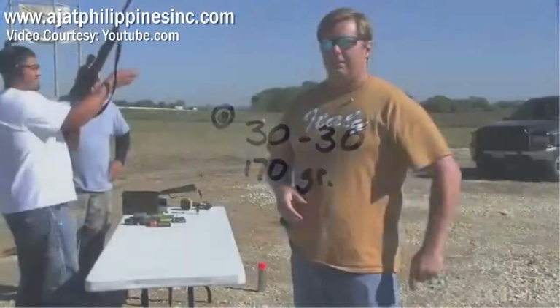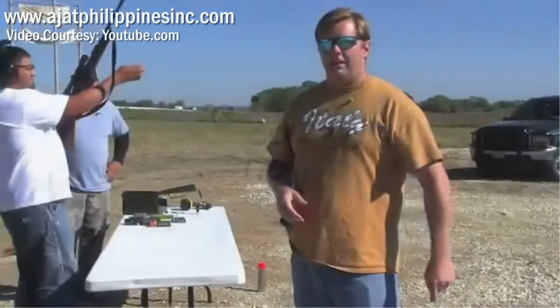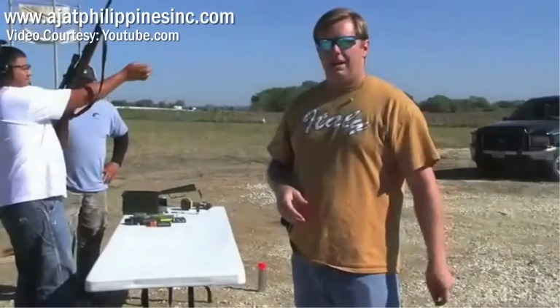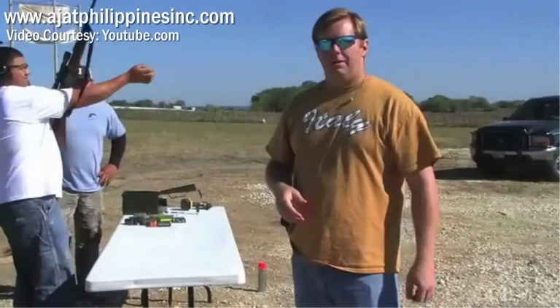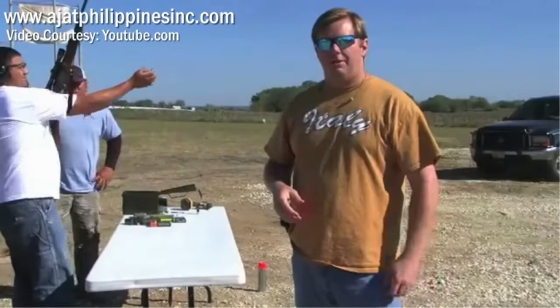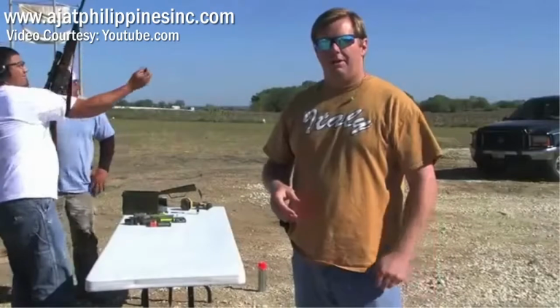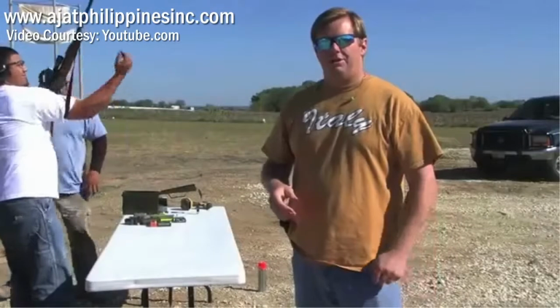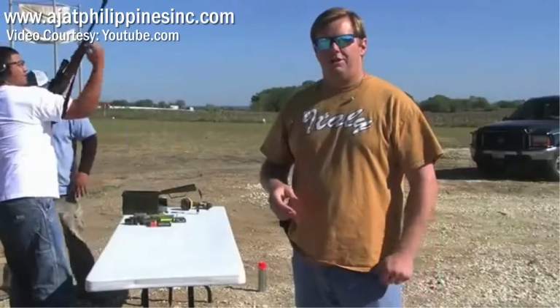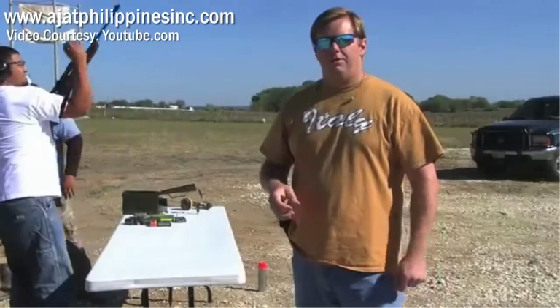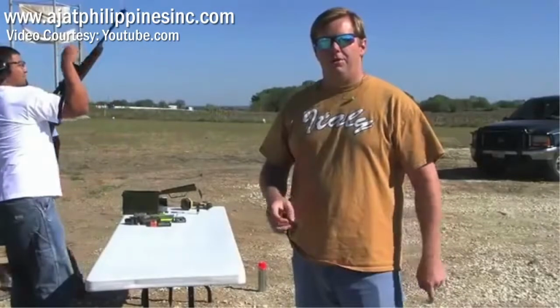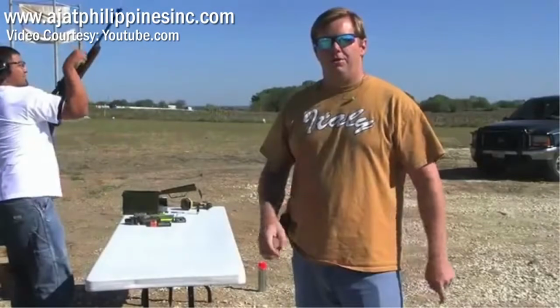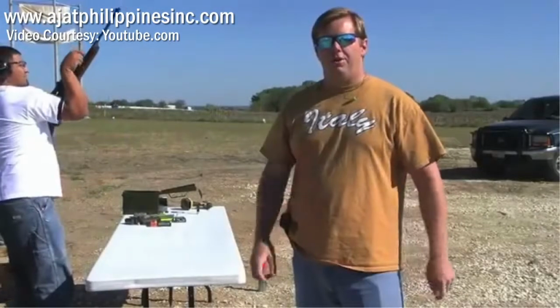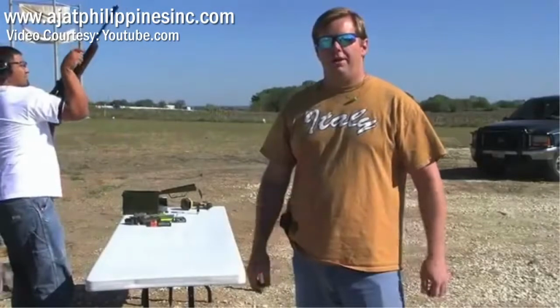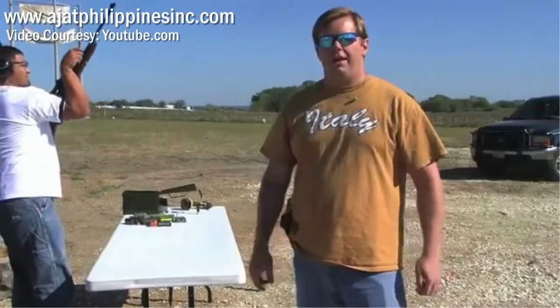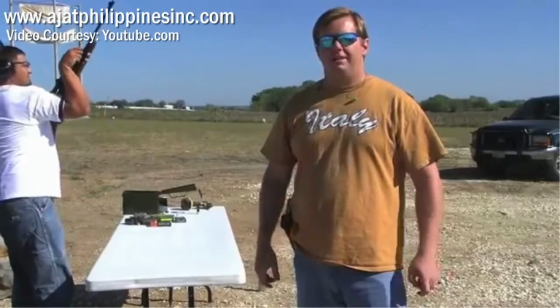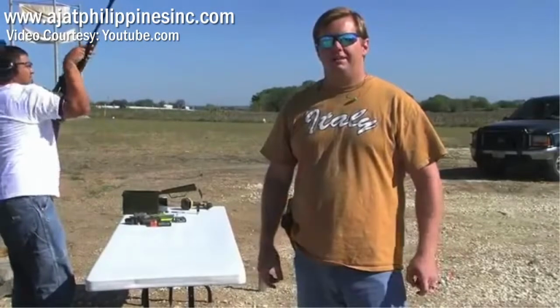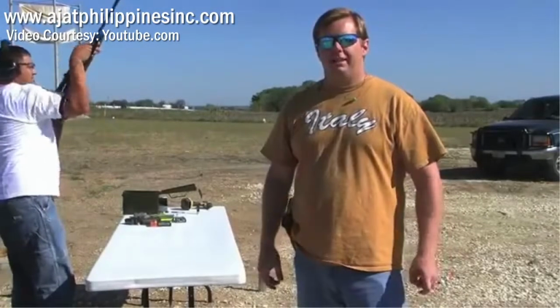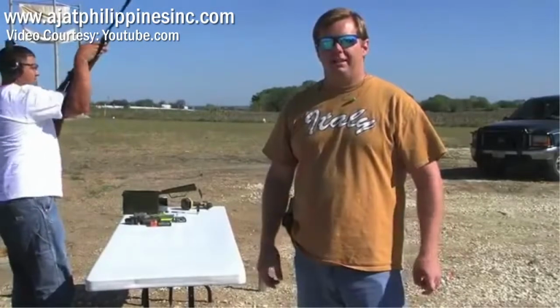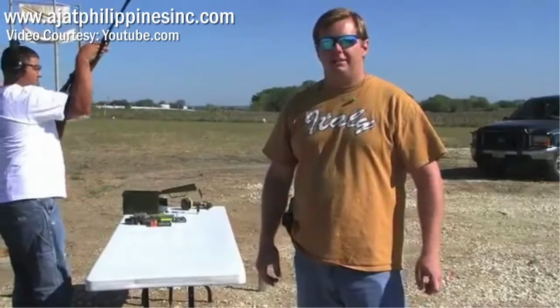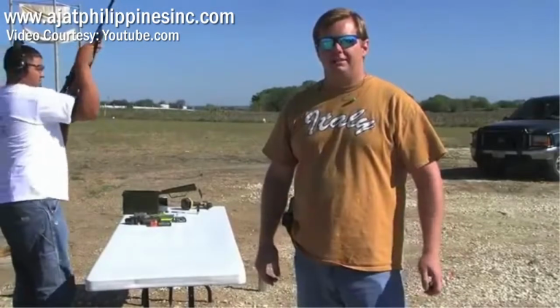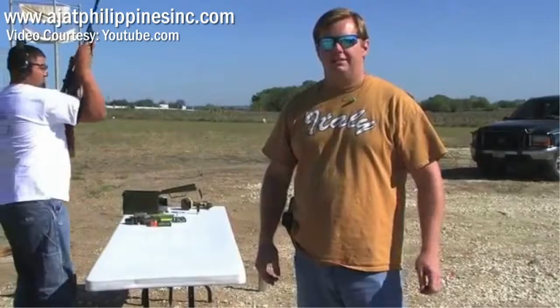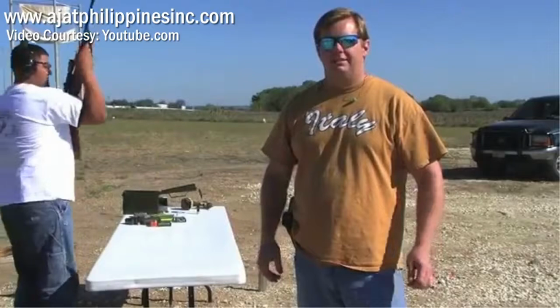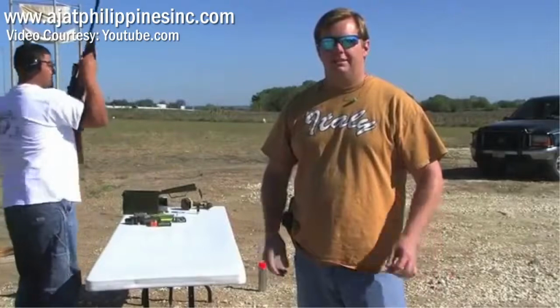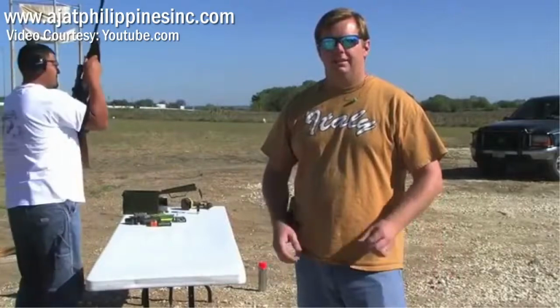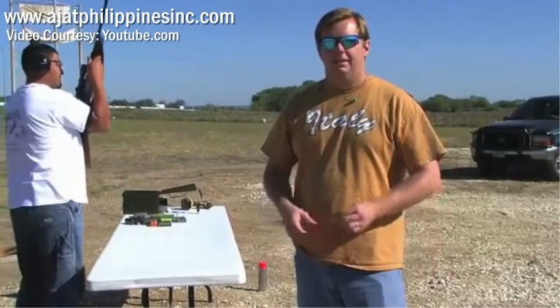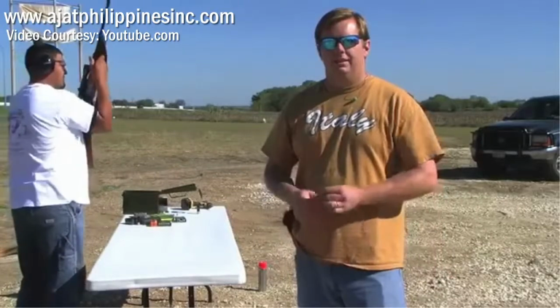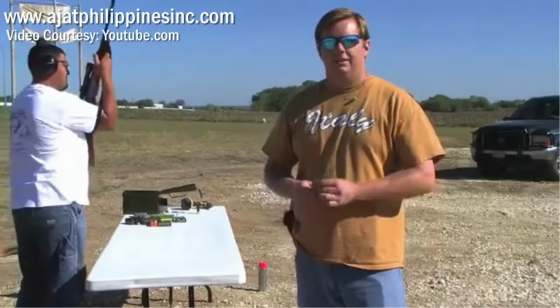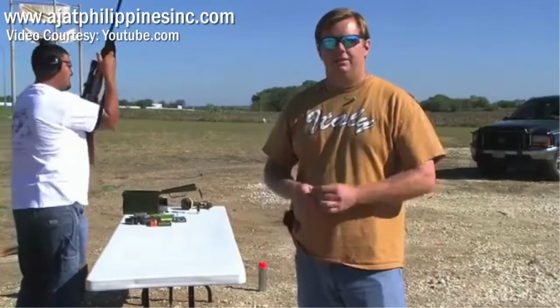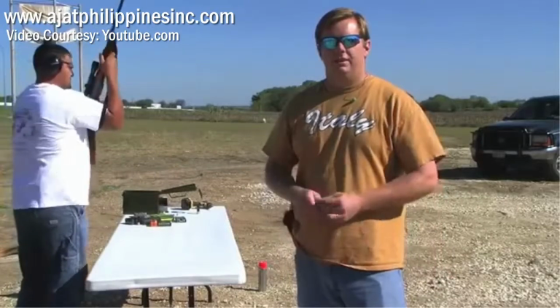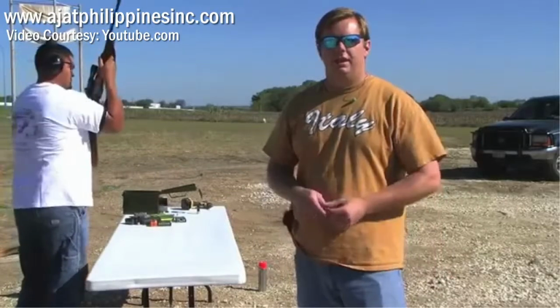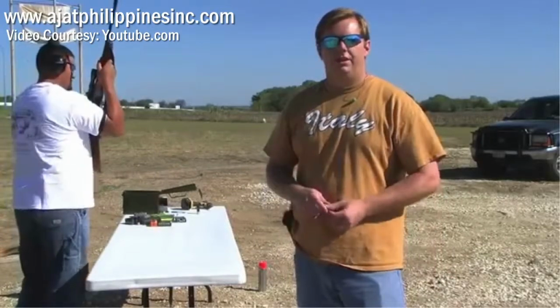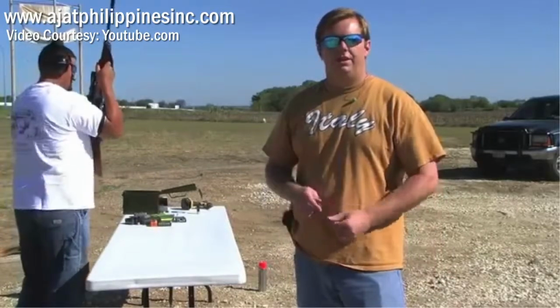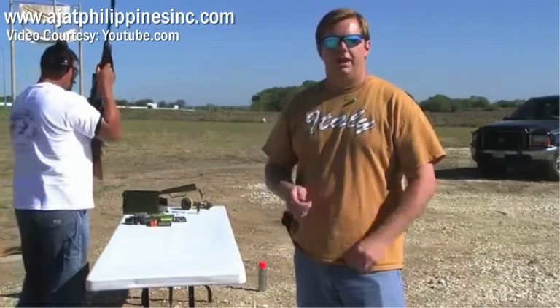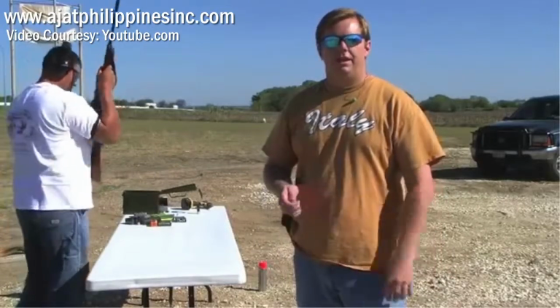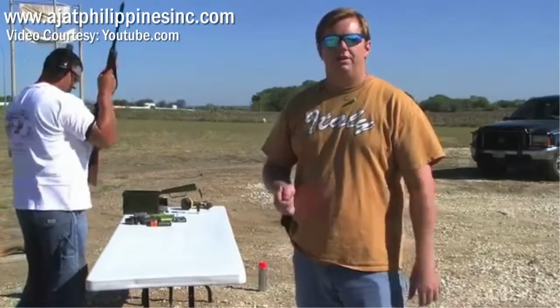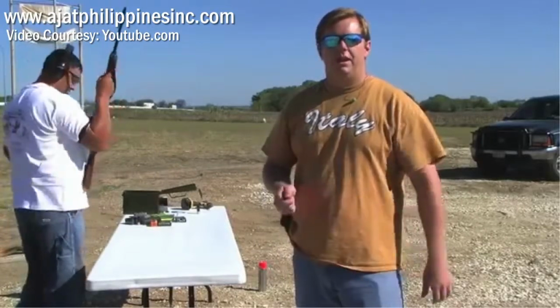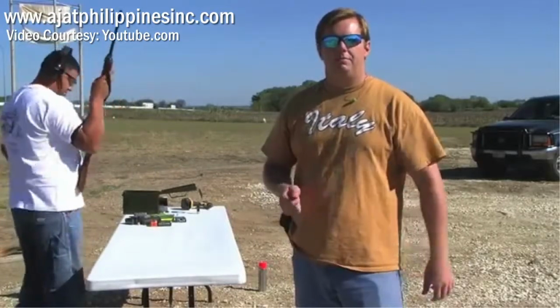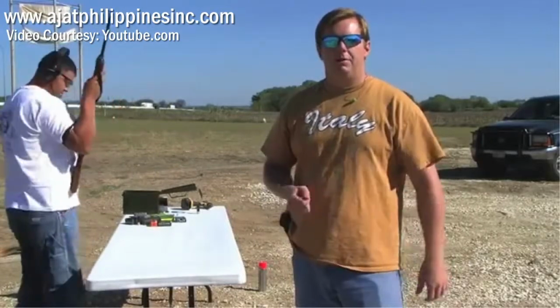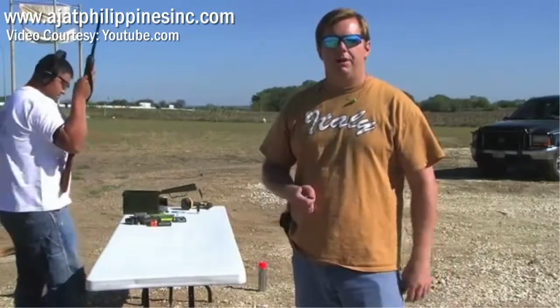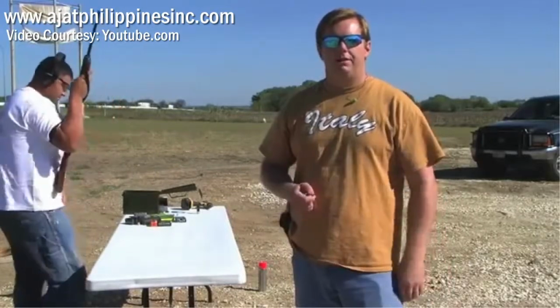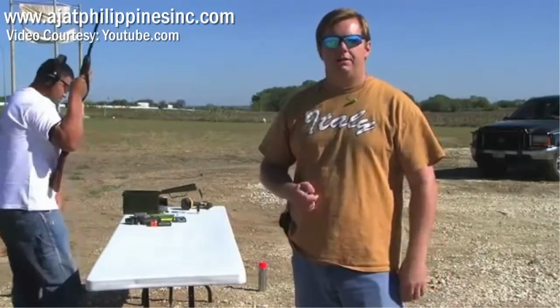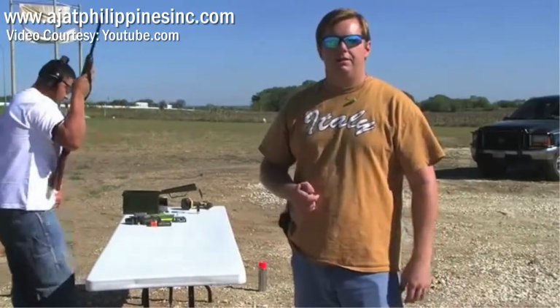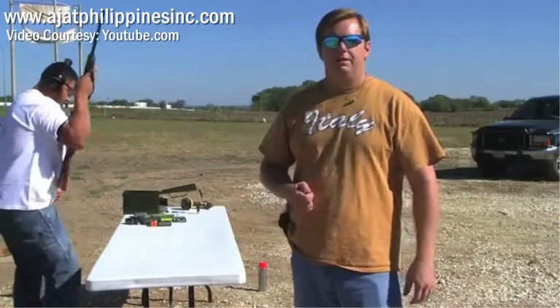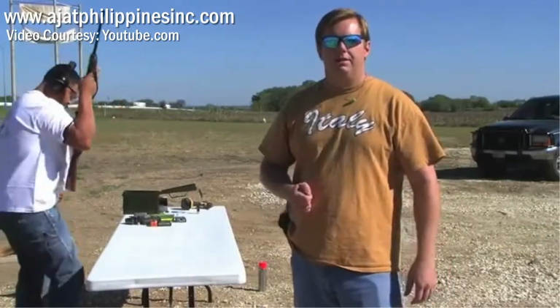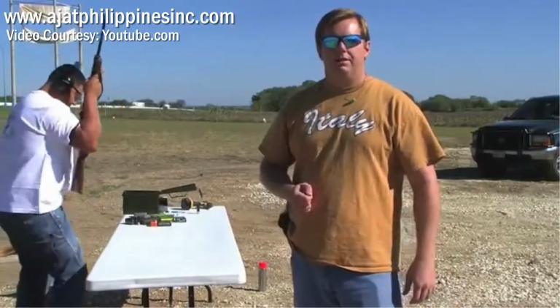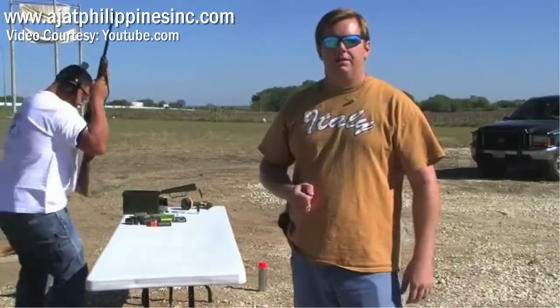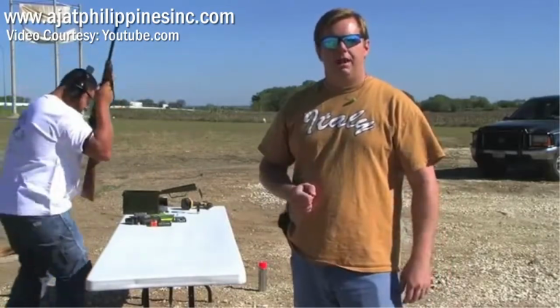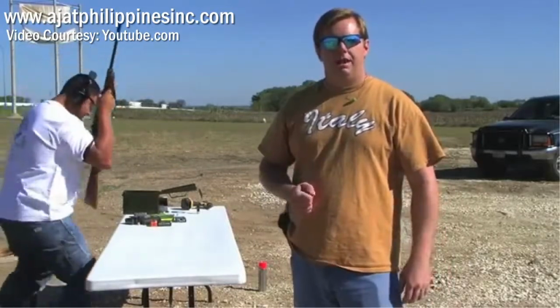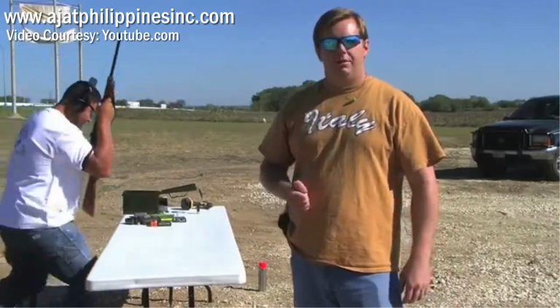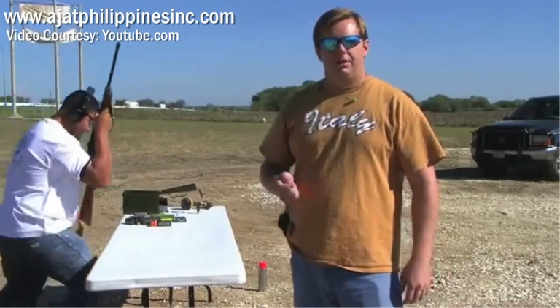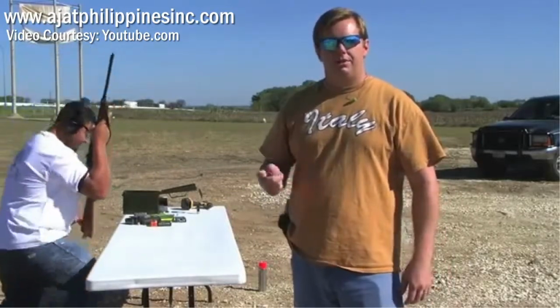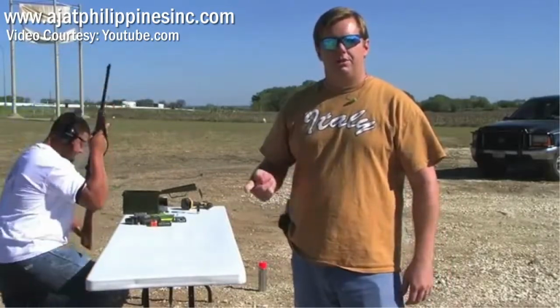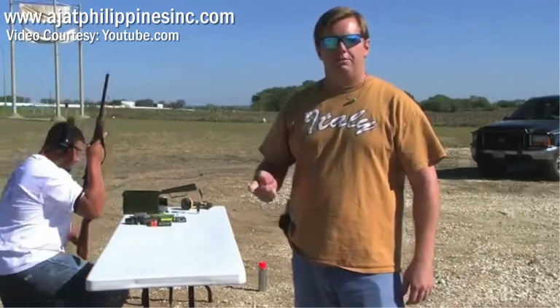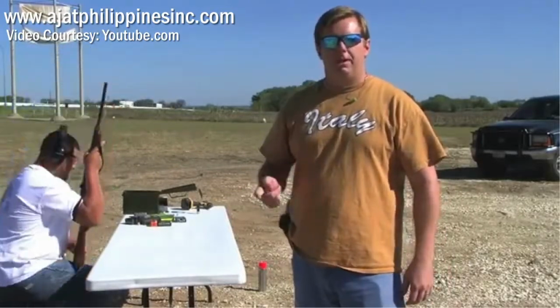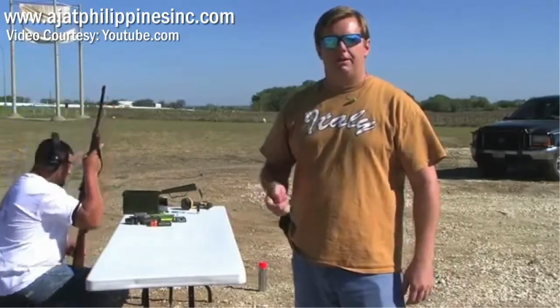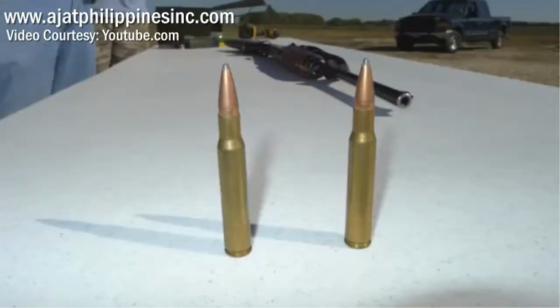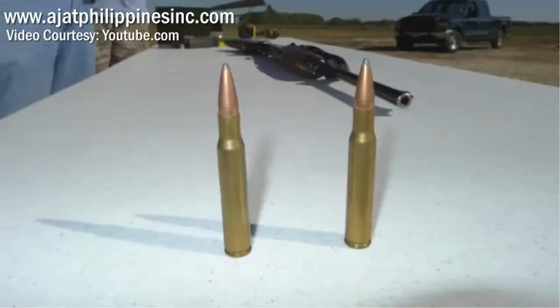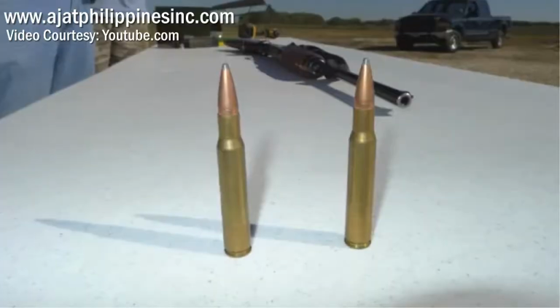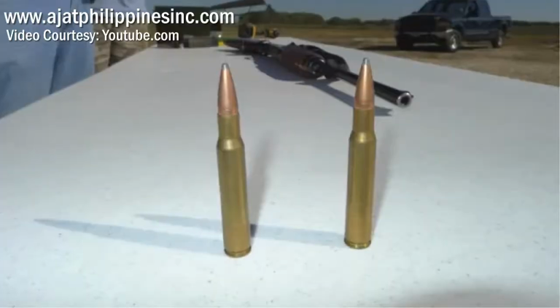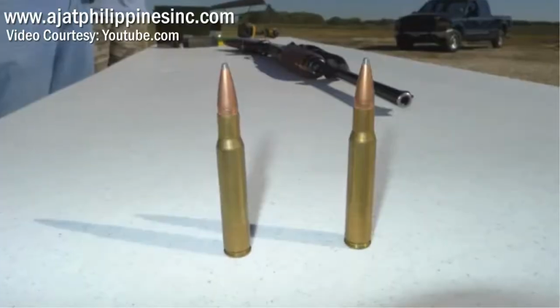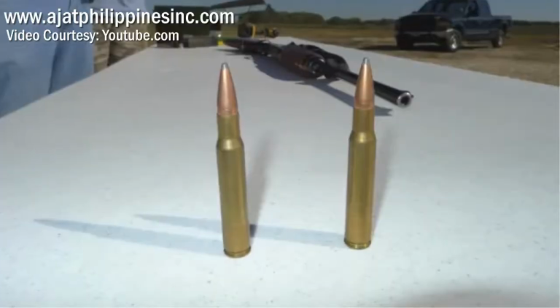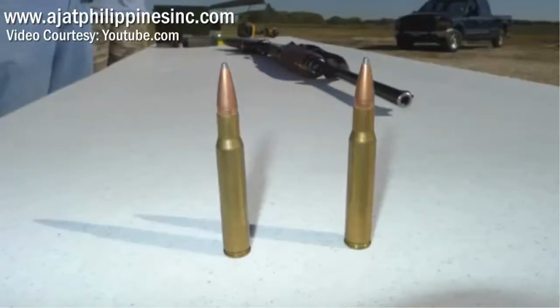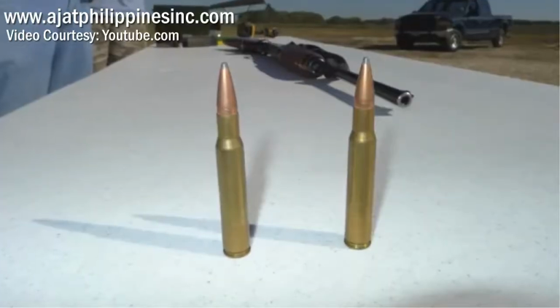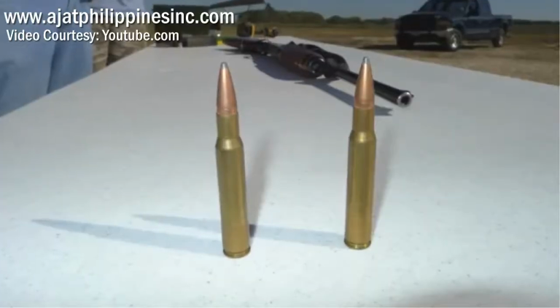Now we're going to shoot with the .30-06. This is a 180 grain bullet, and we're going to shoot the block first, and then the dome.